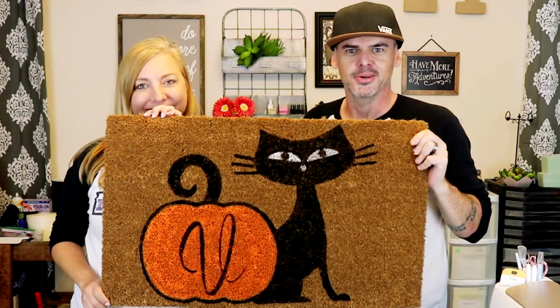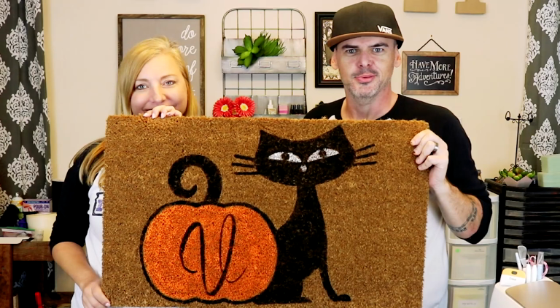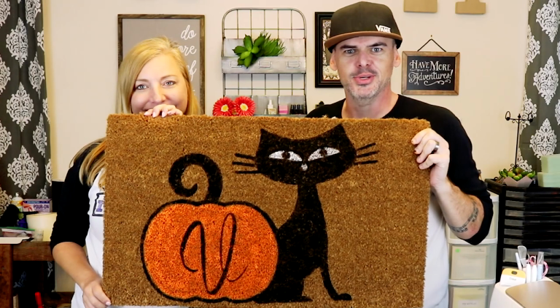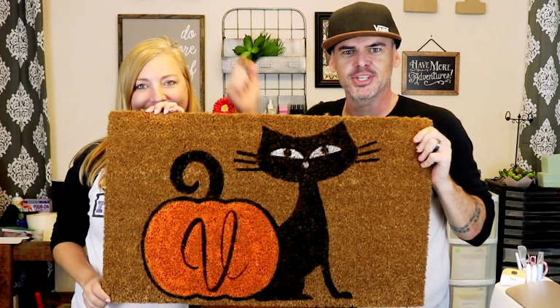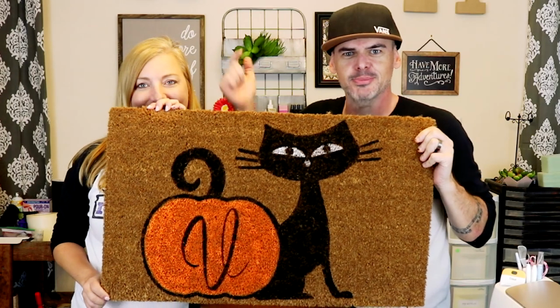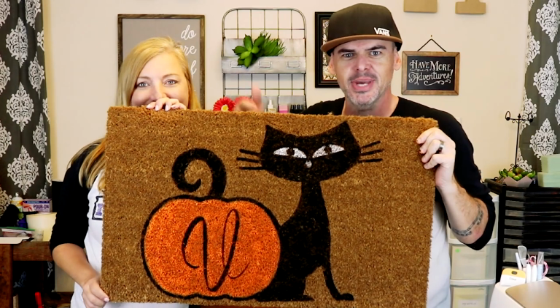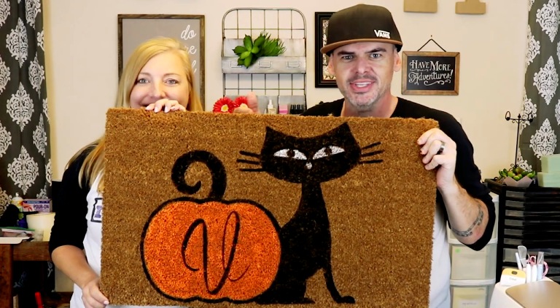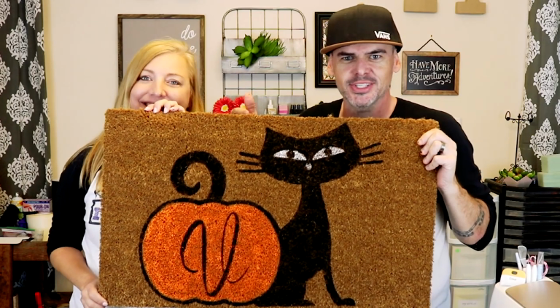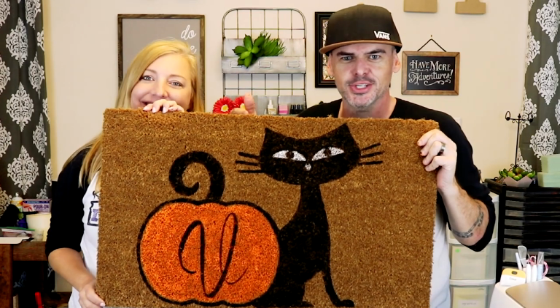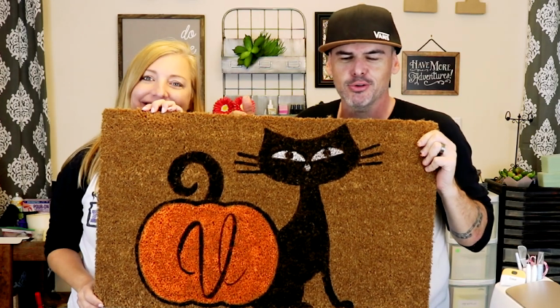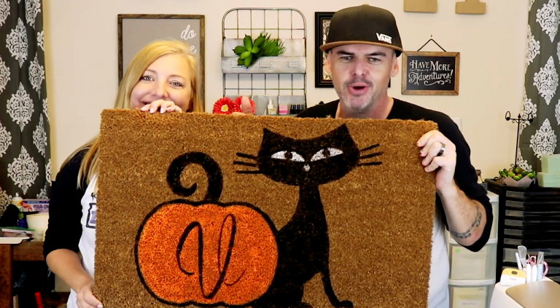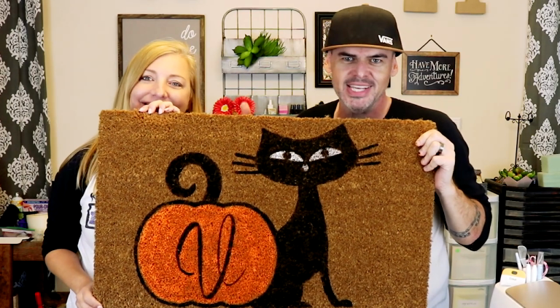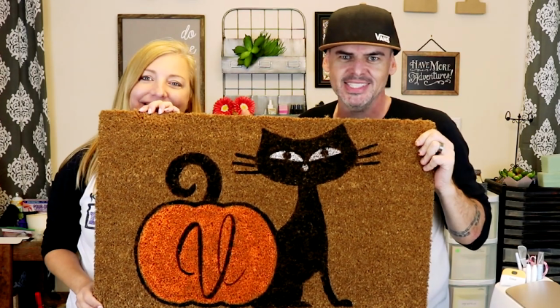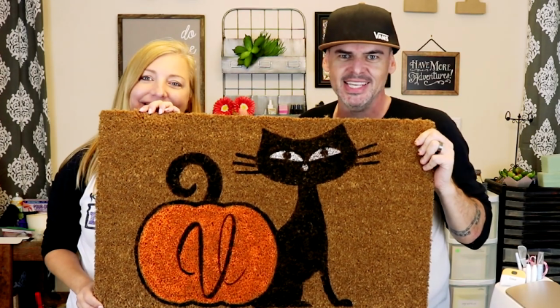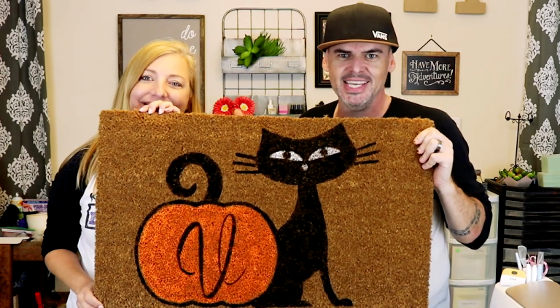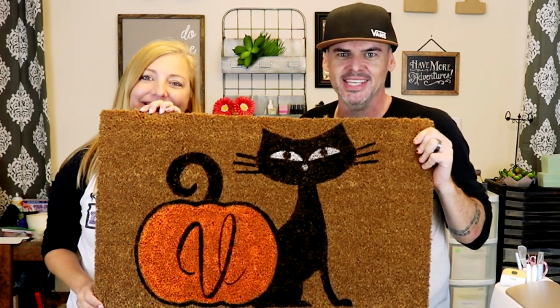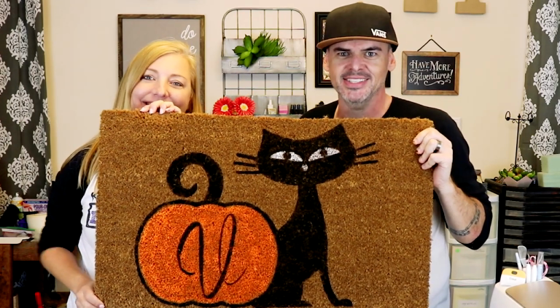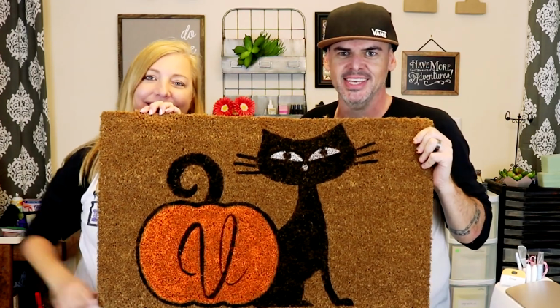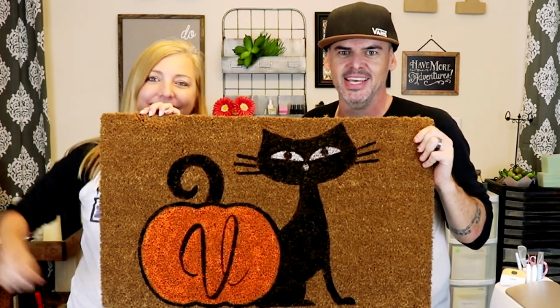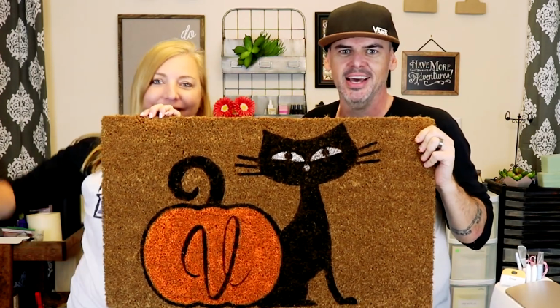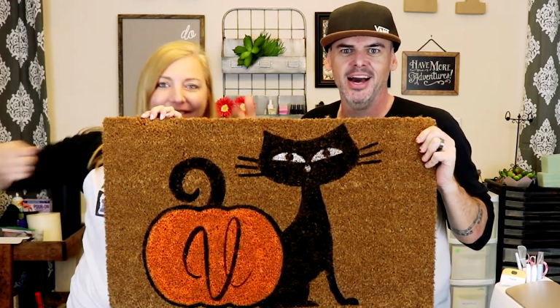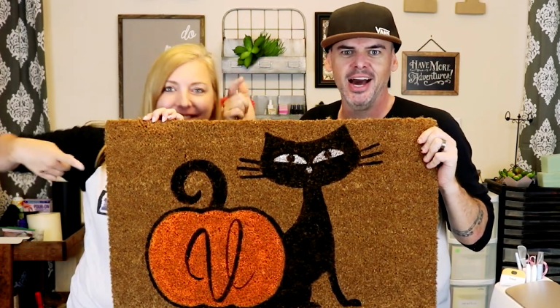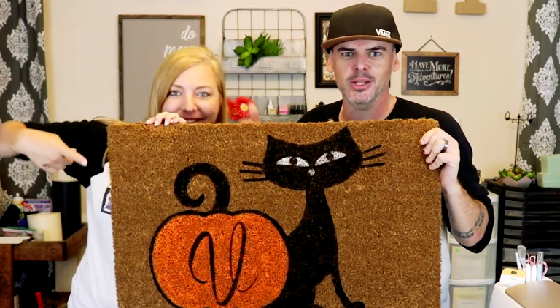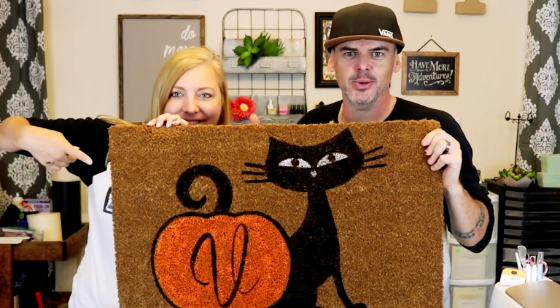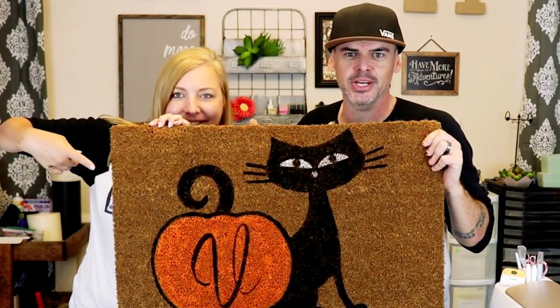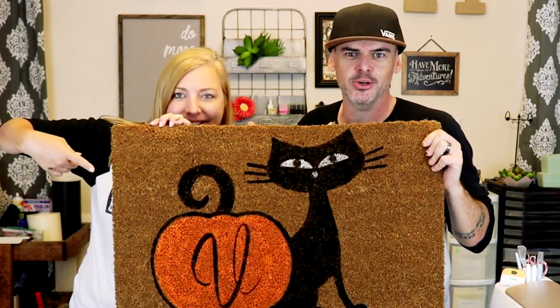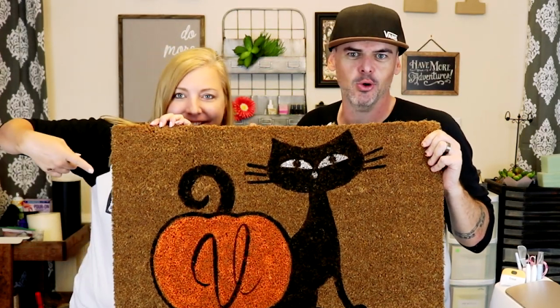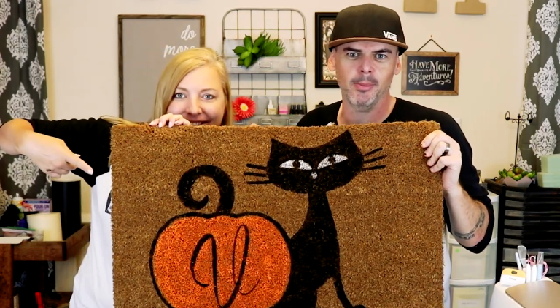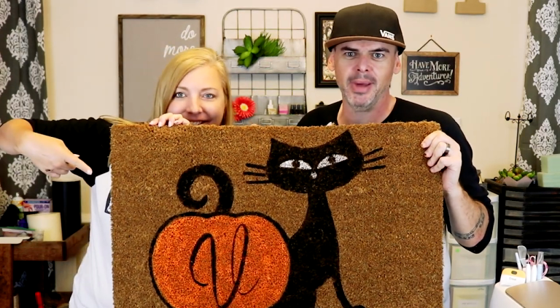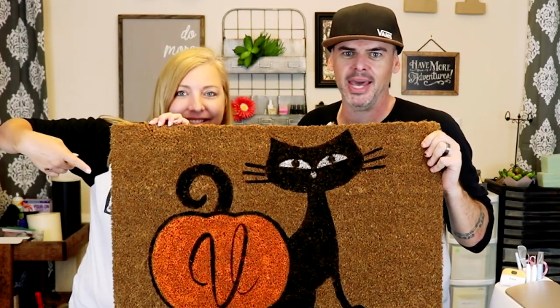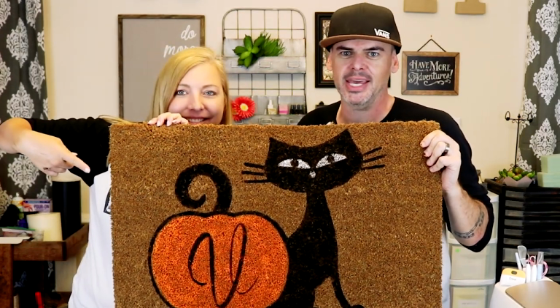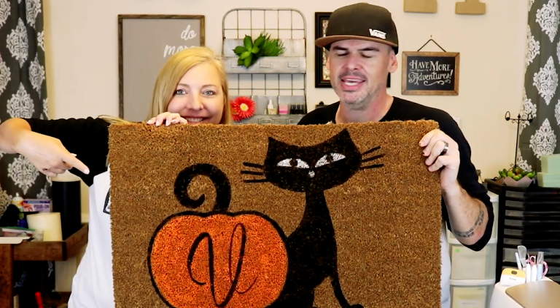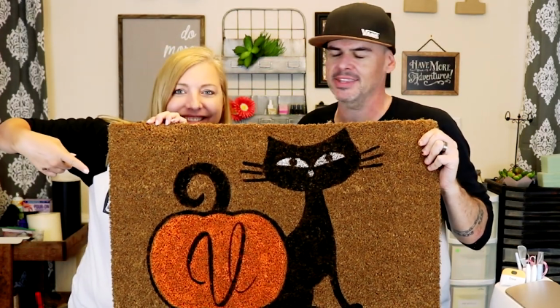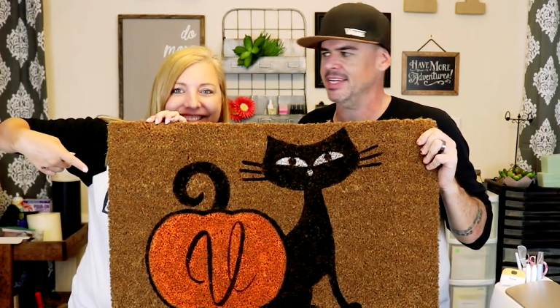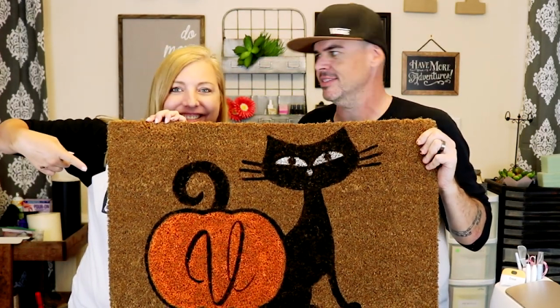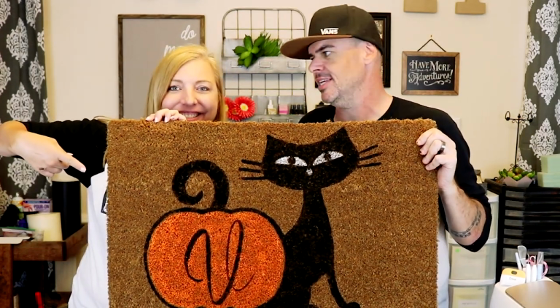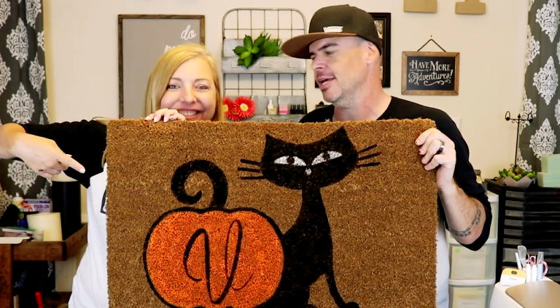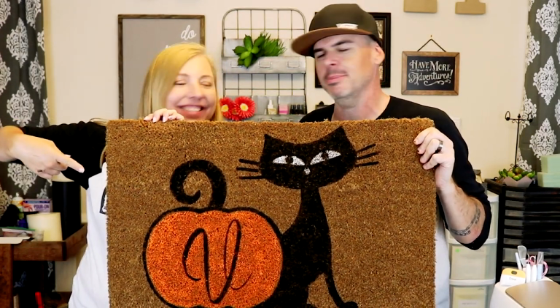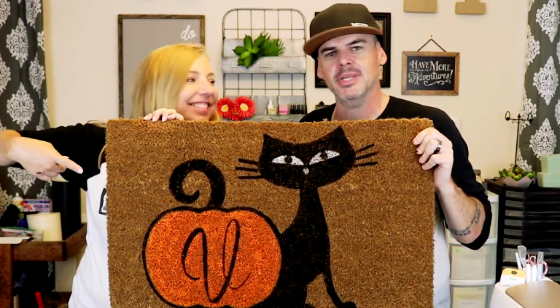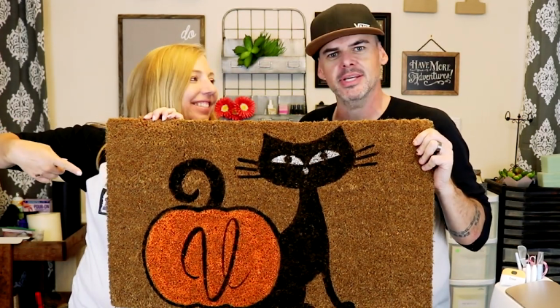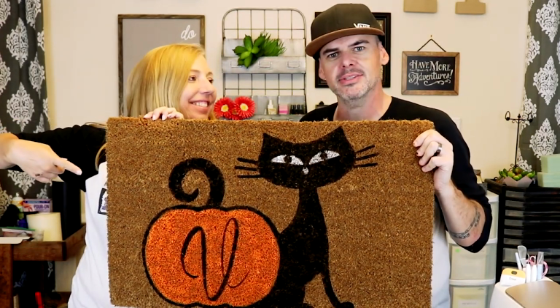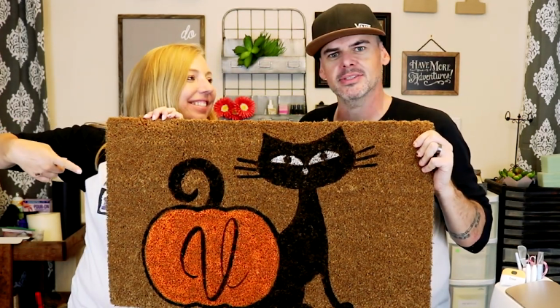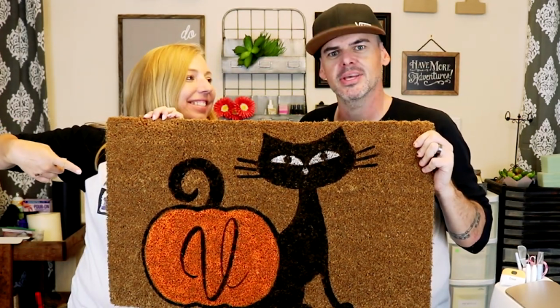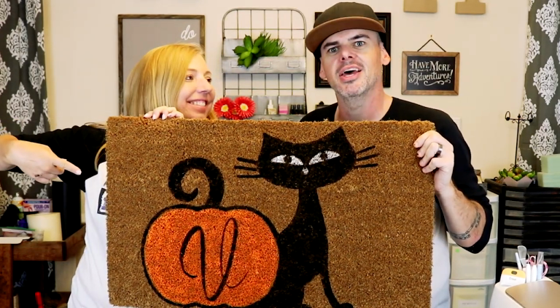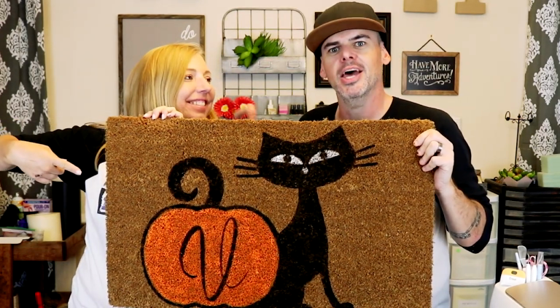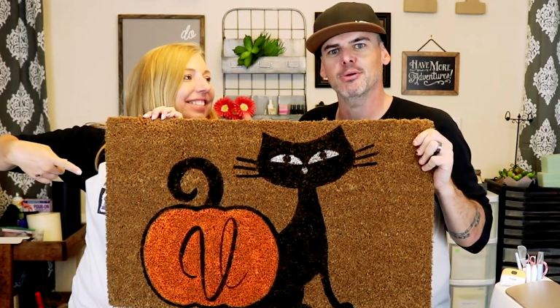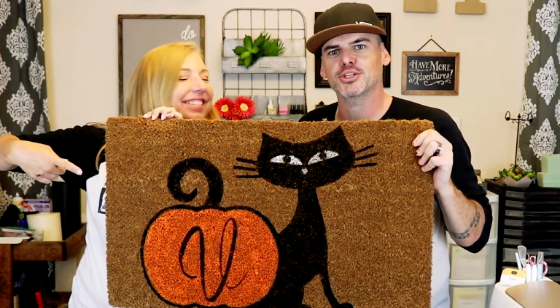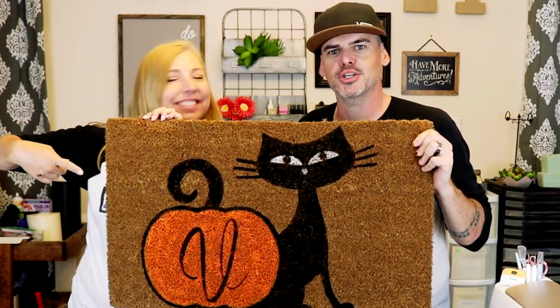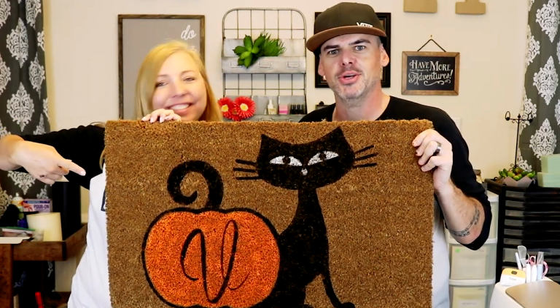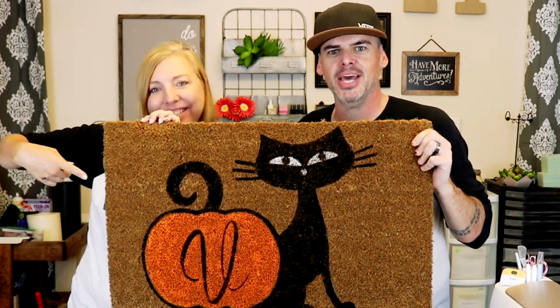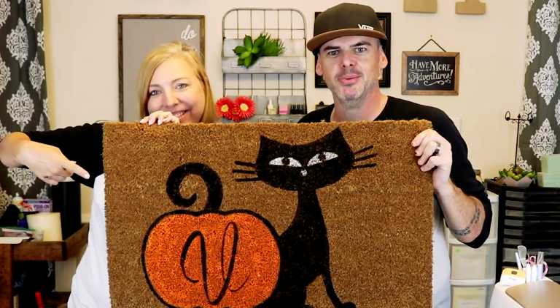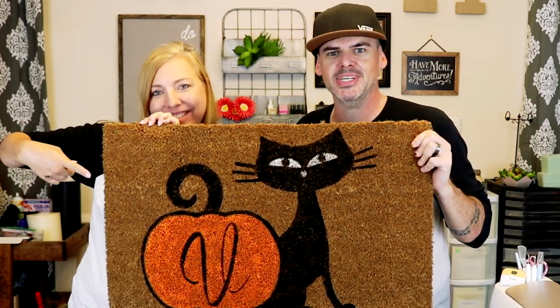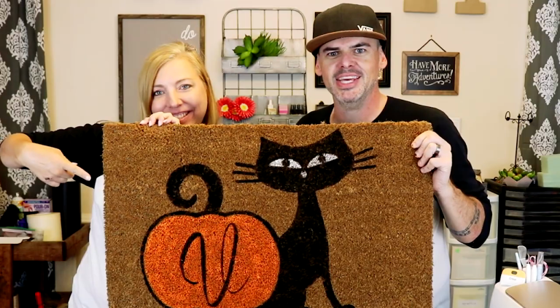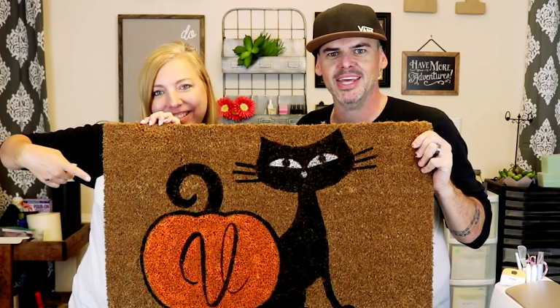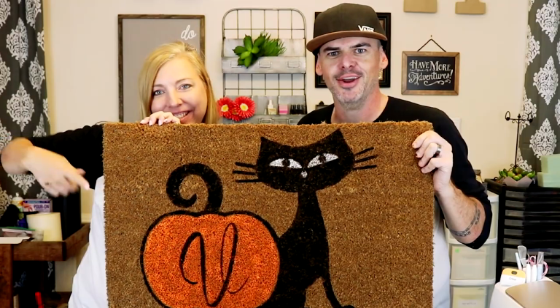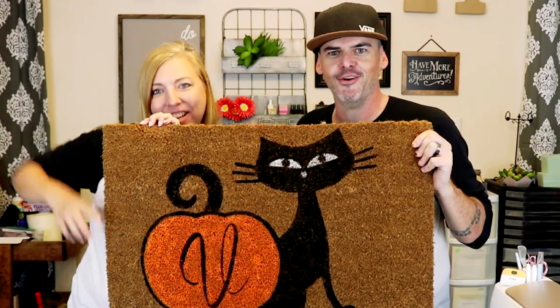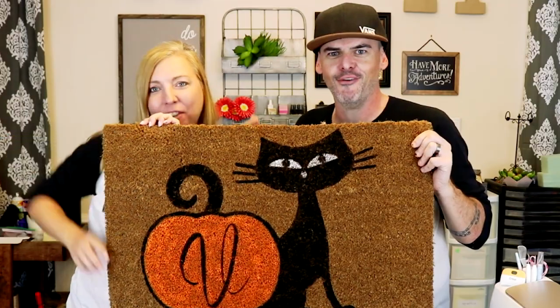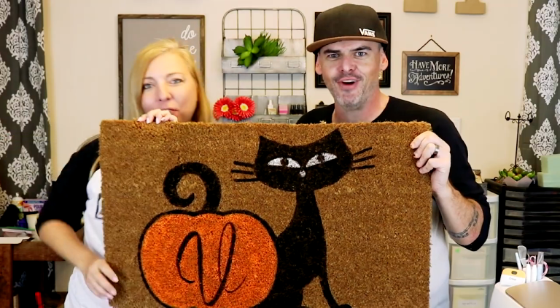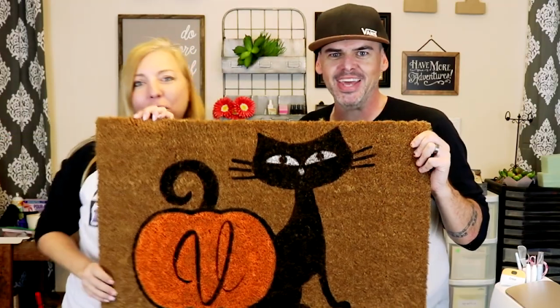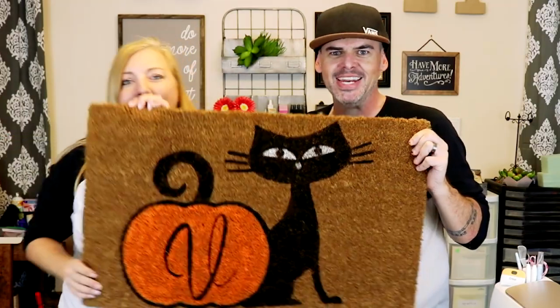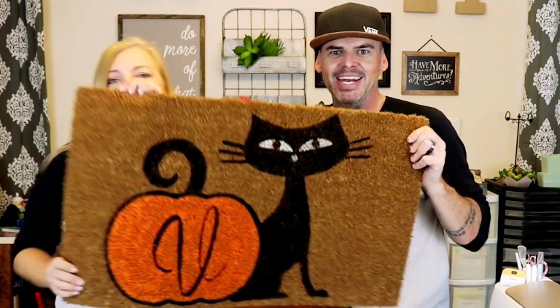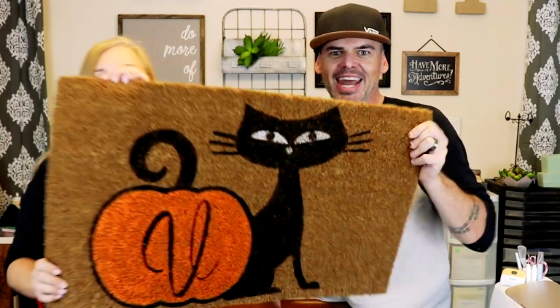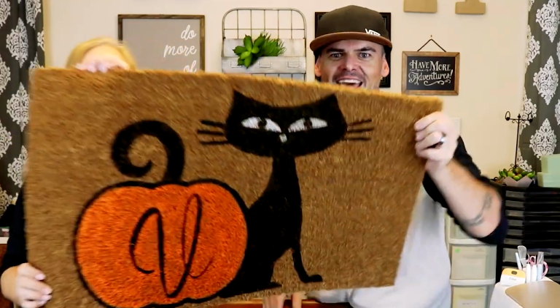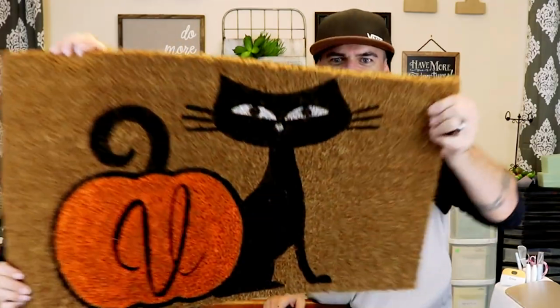We just made this crazy easy Halloween doormat in like 10 minutes and we'll show you how we did it right now.